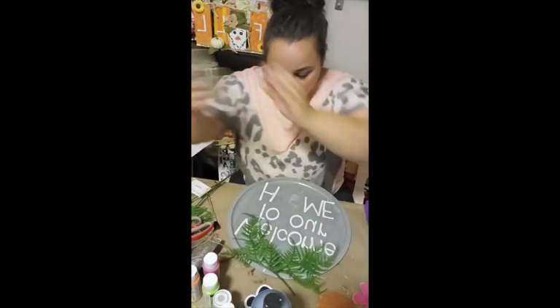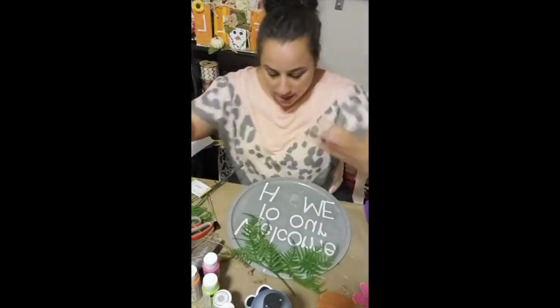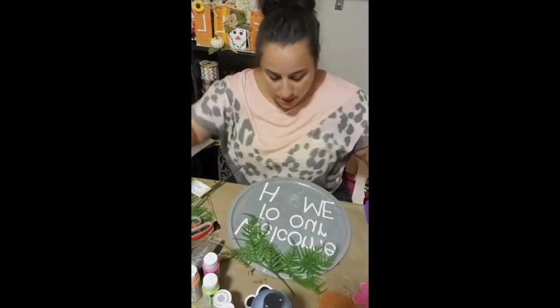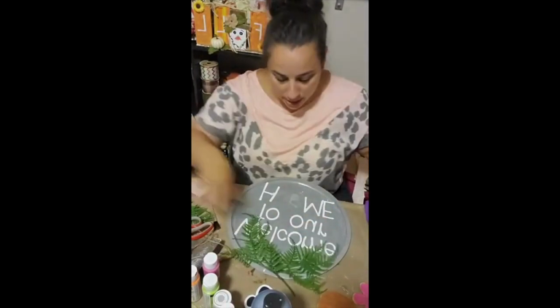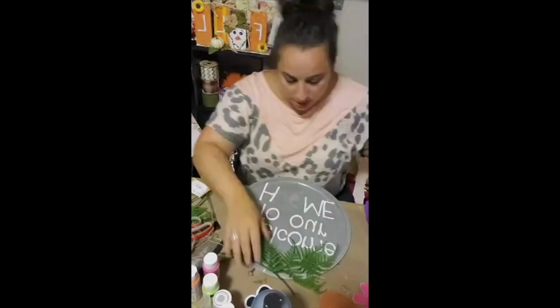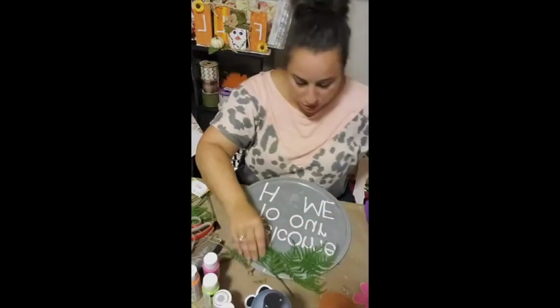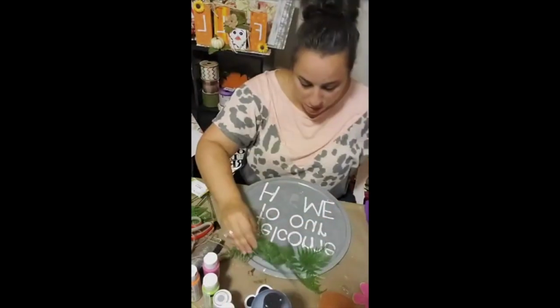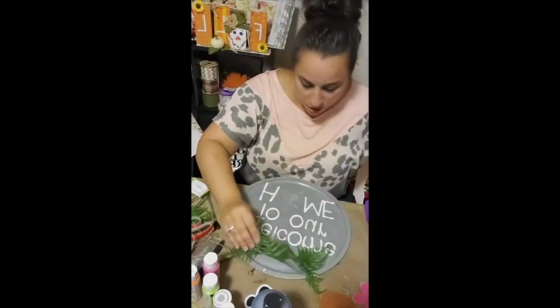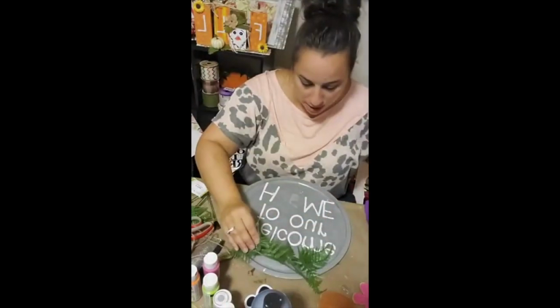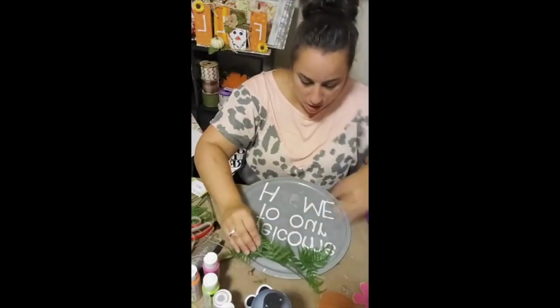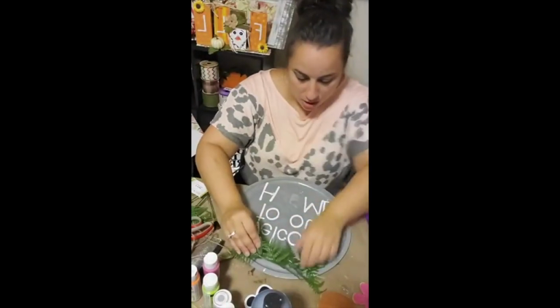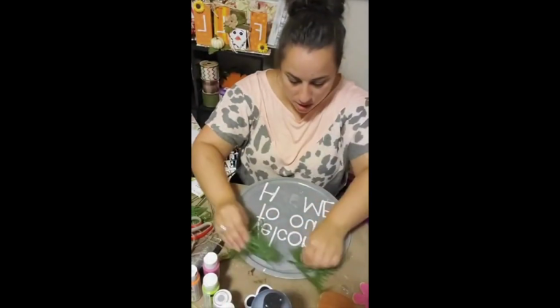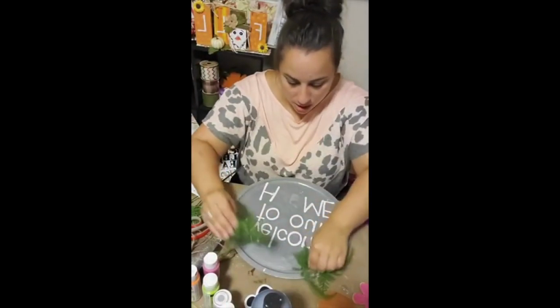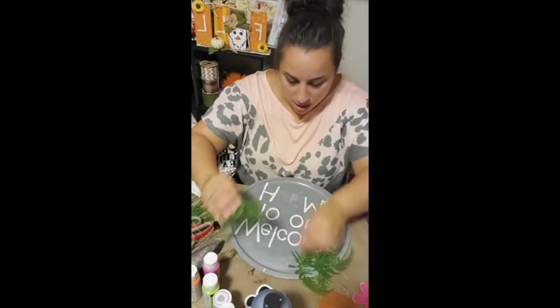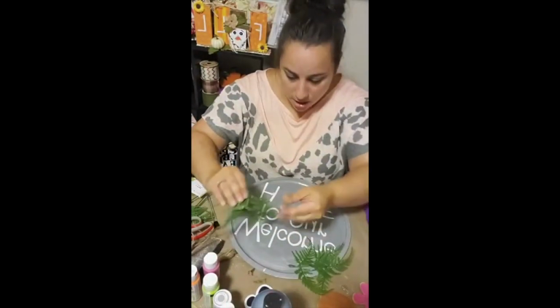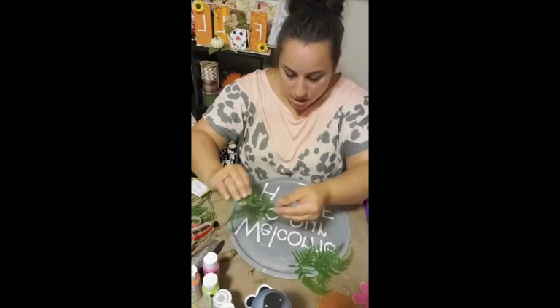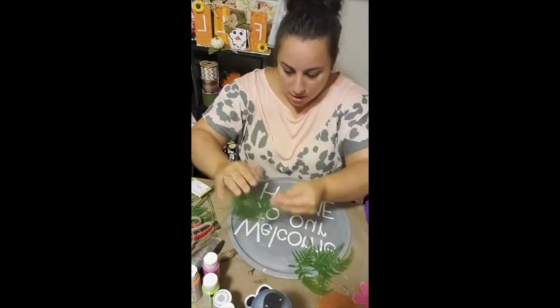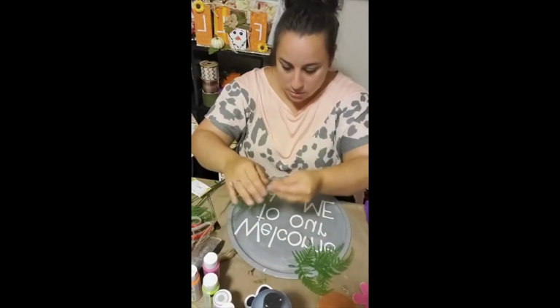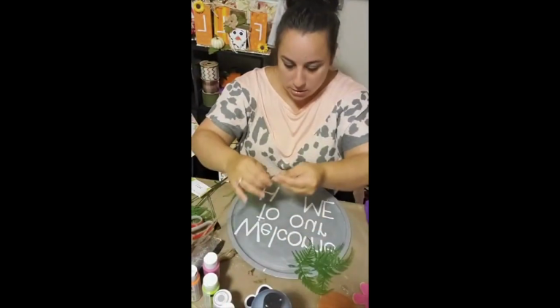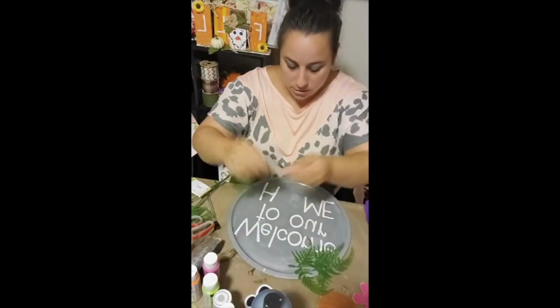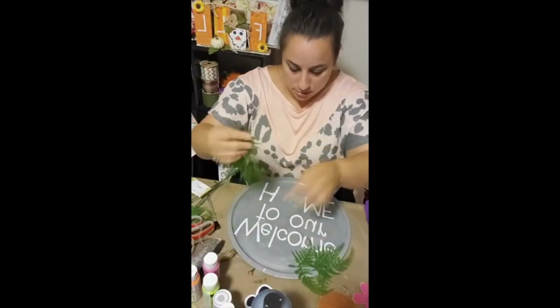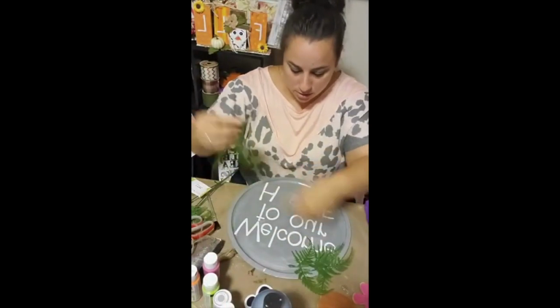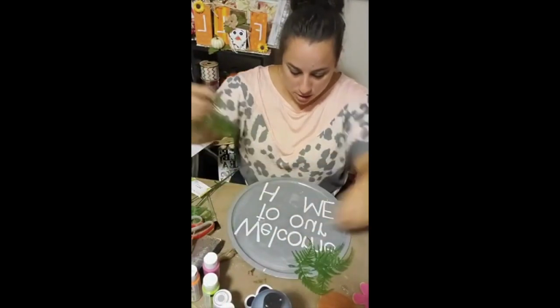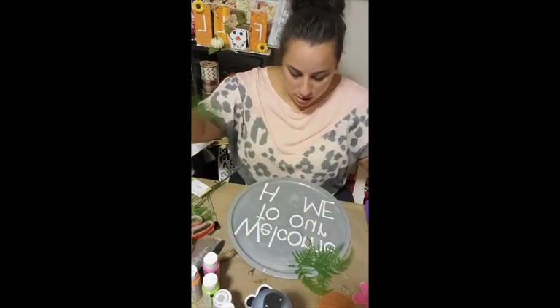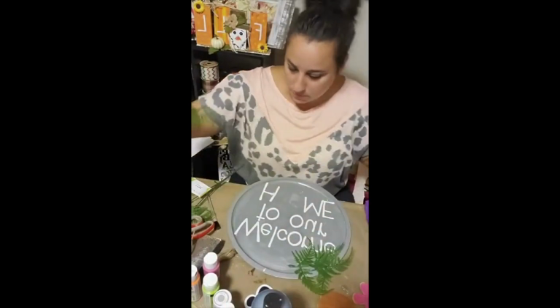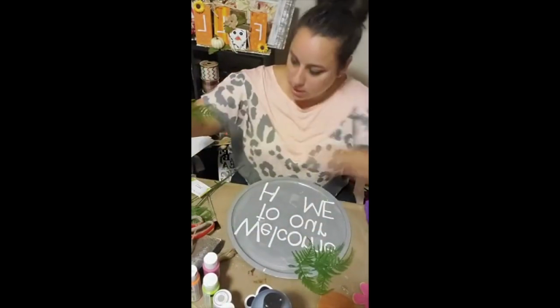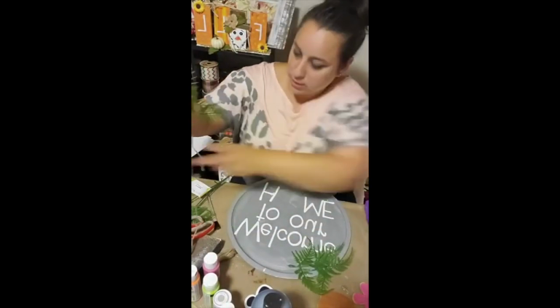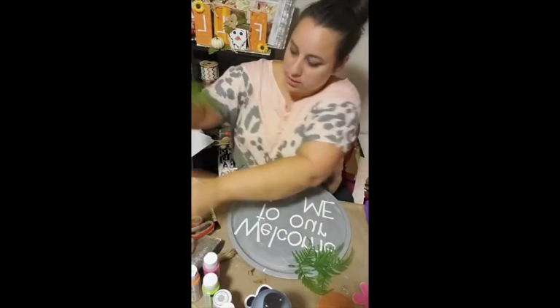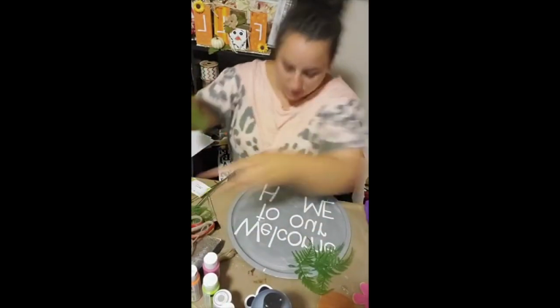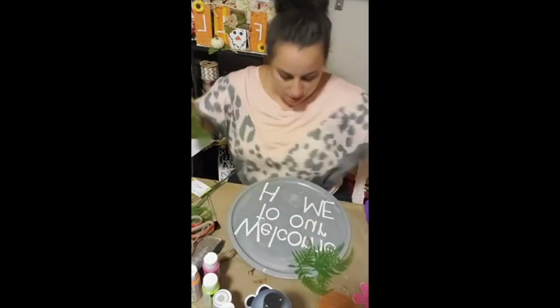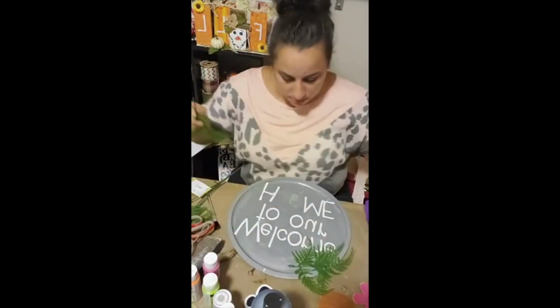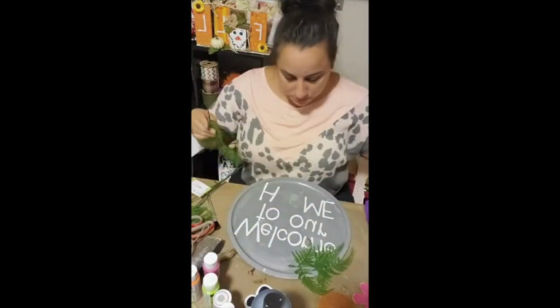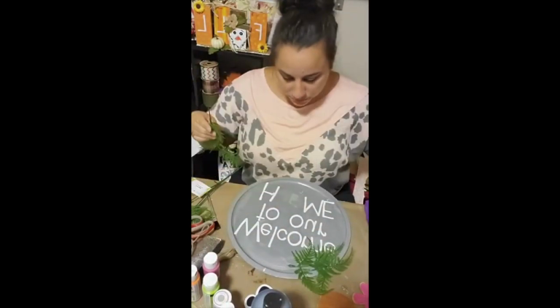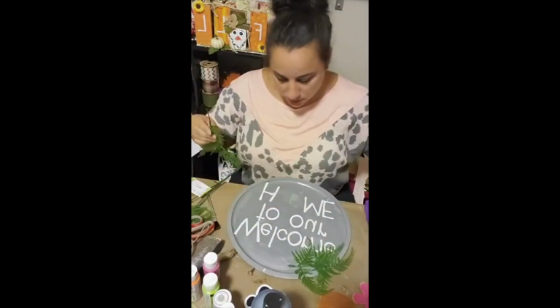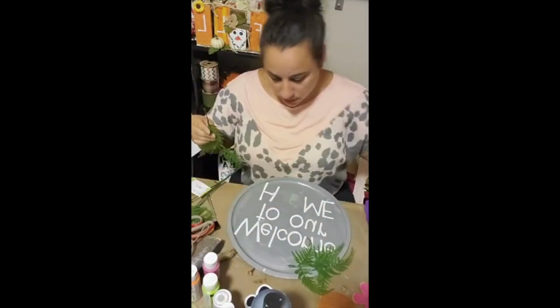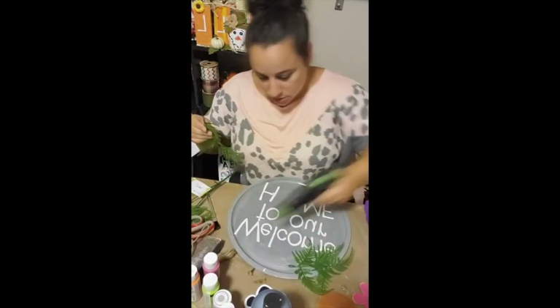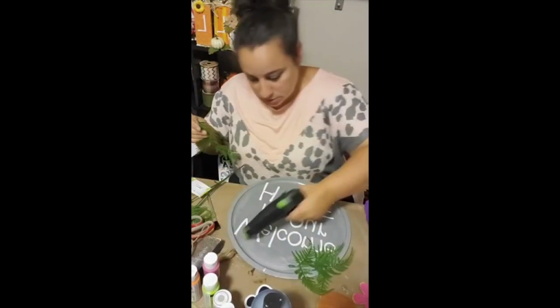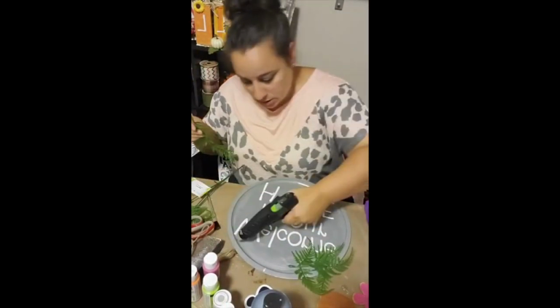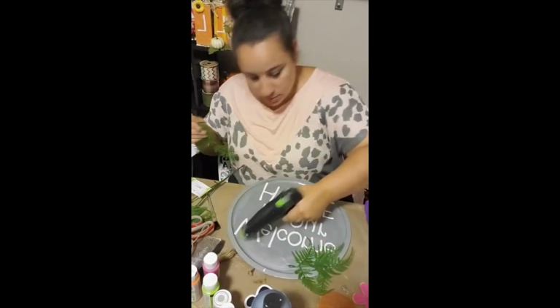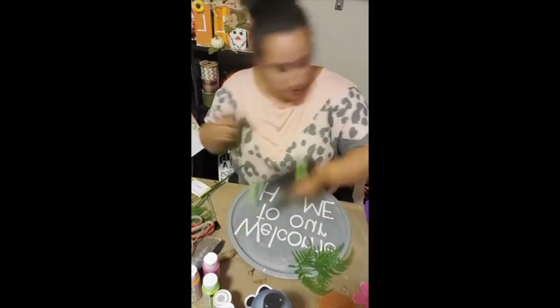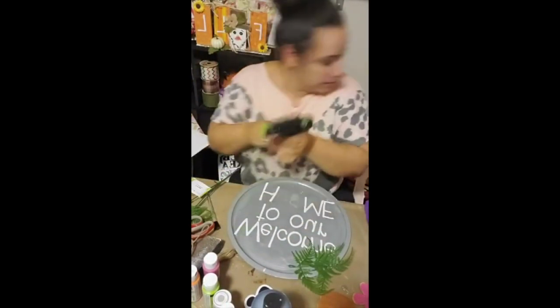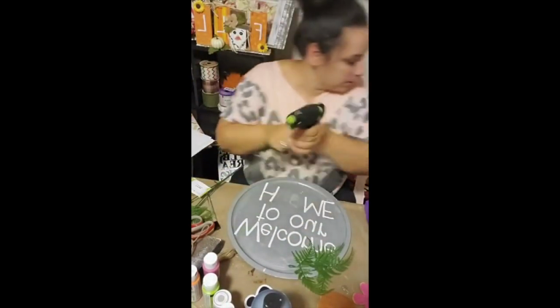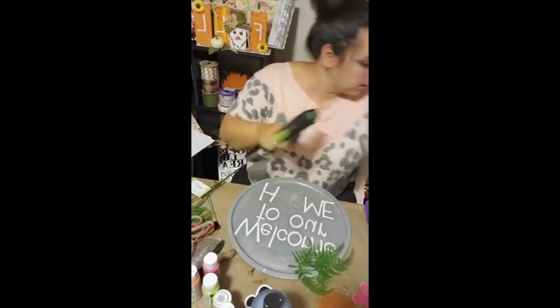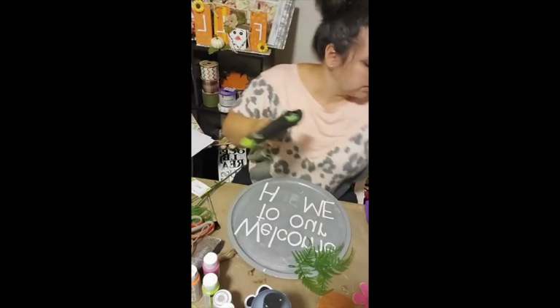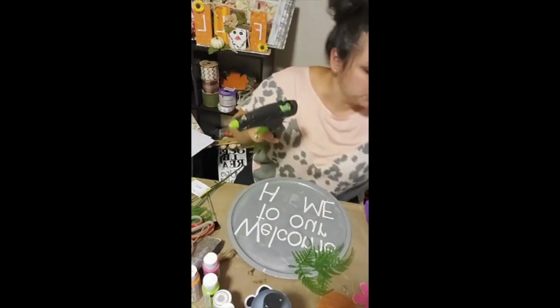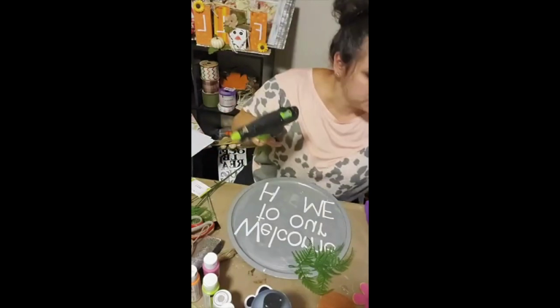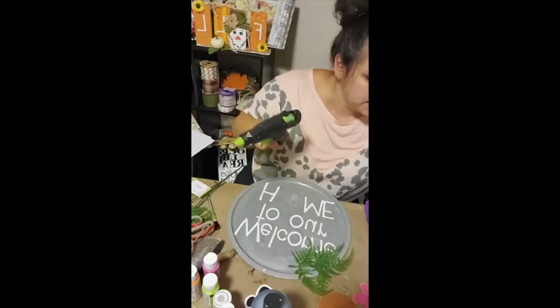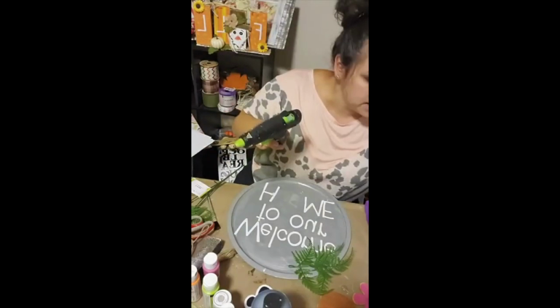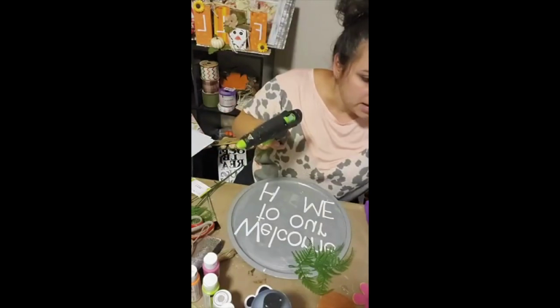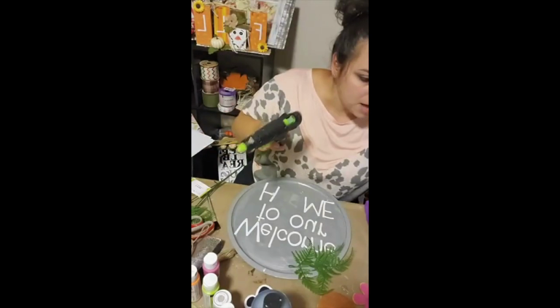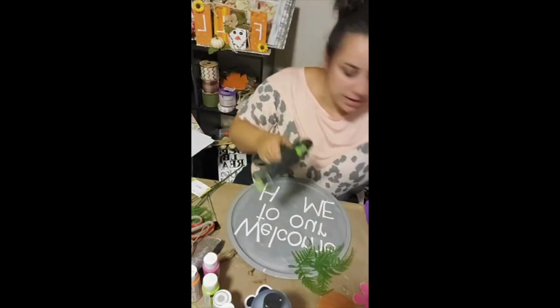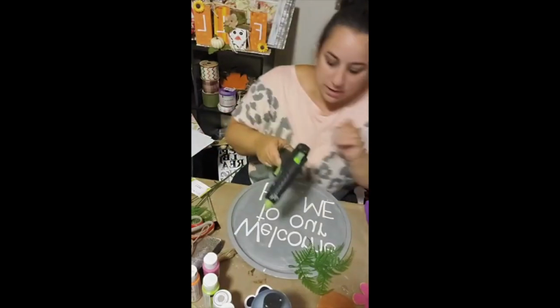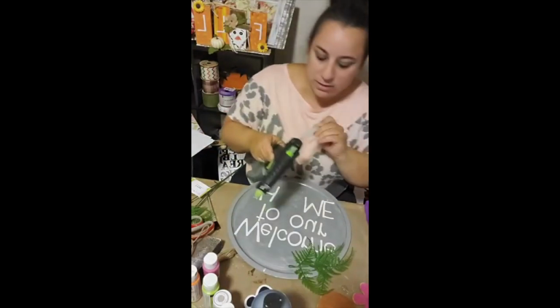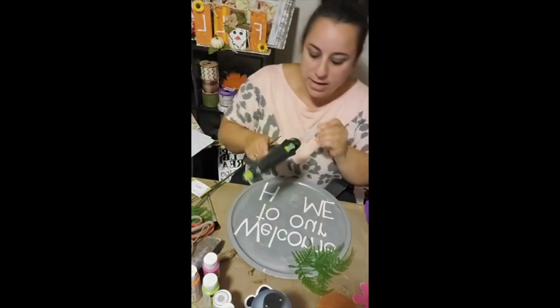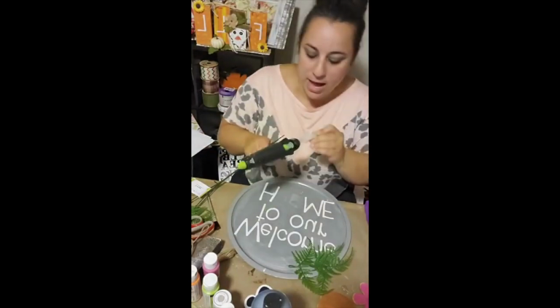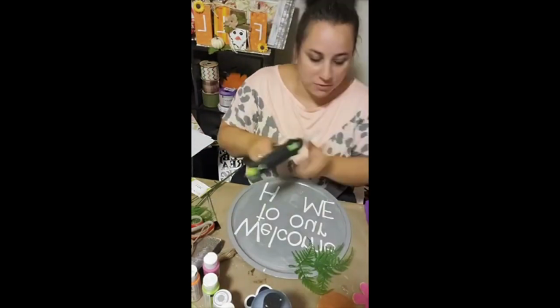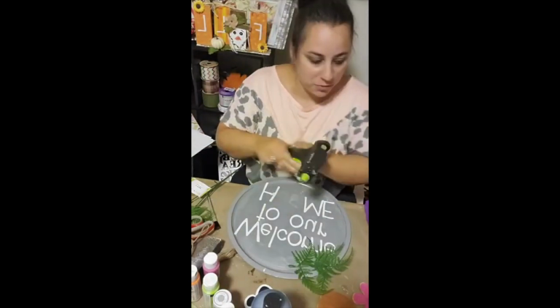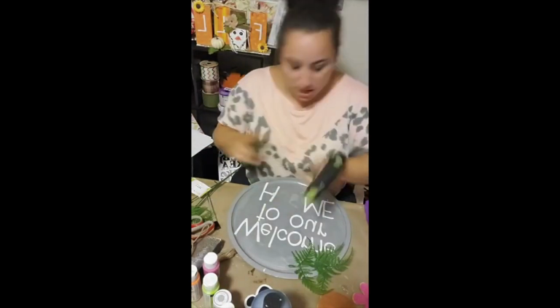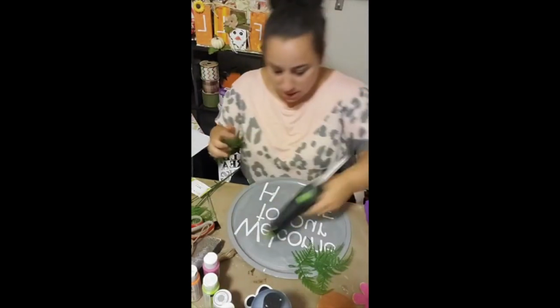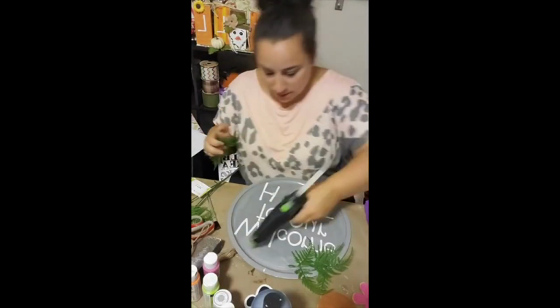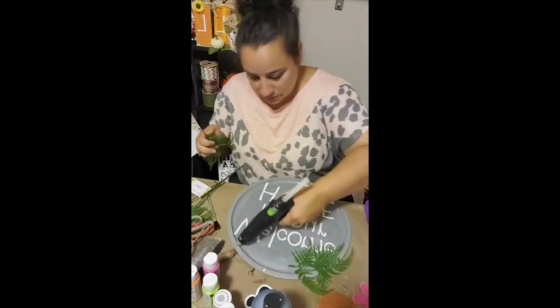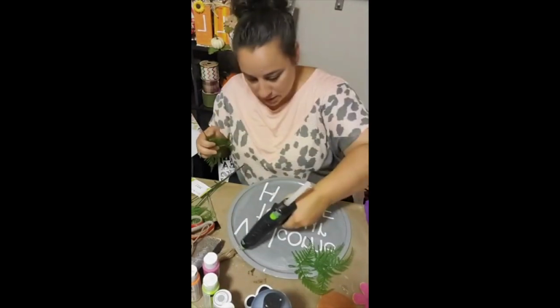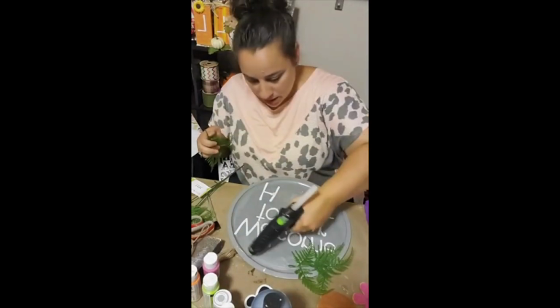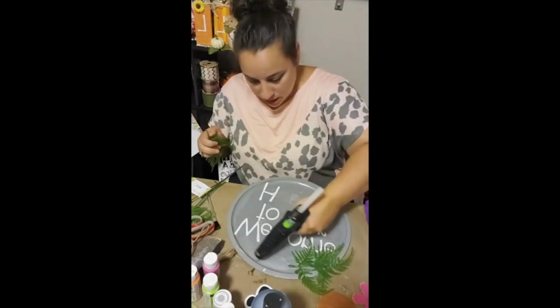Then, using a generous amount of hot glue, I went ahead and glued down the greenery and the bow right on top.